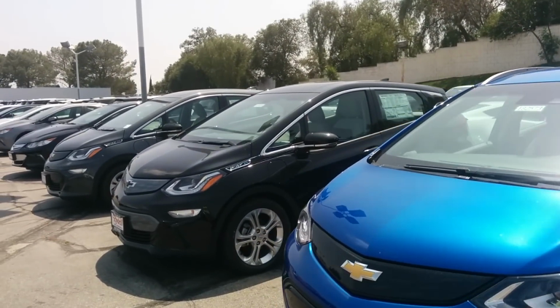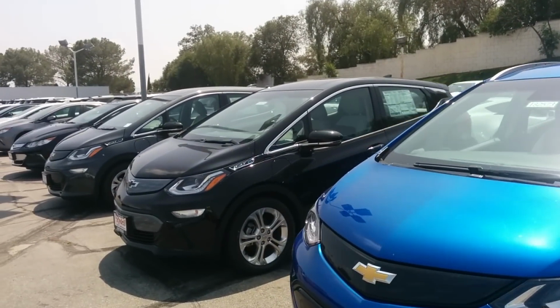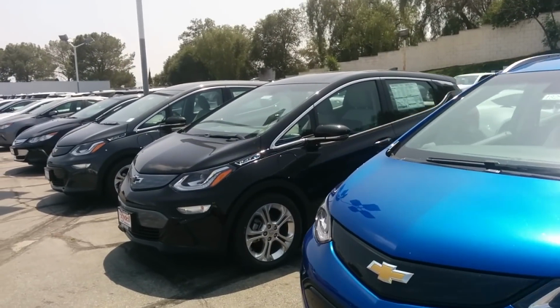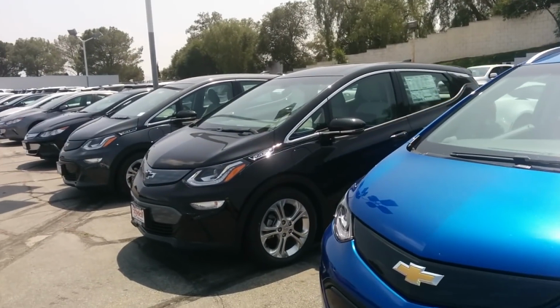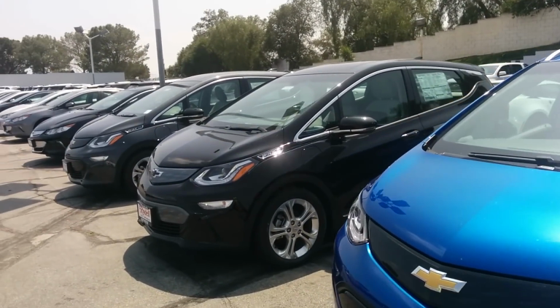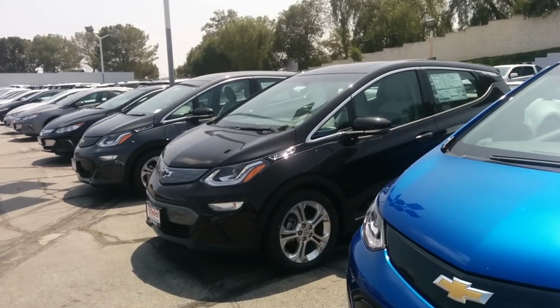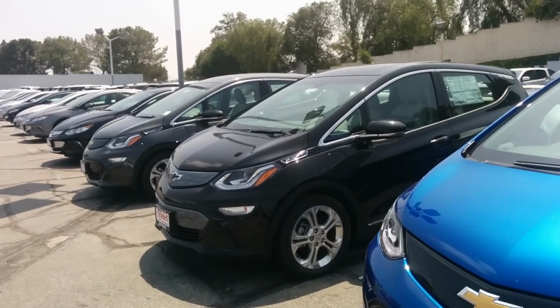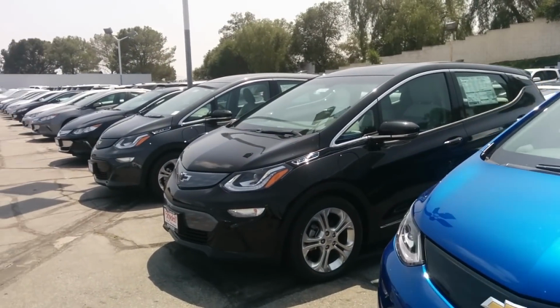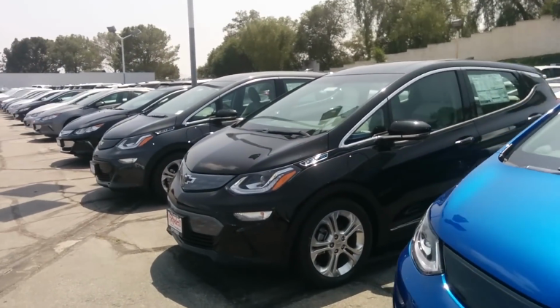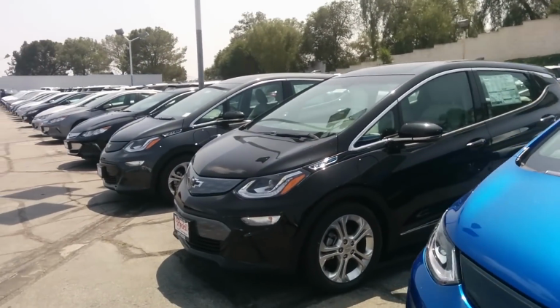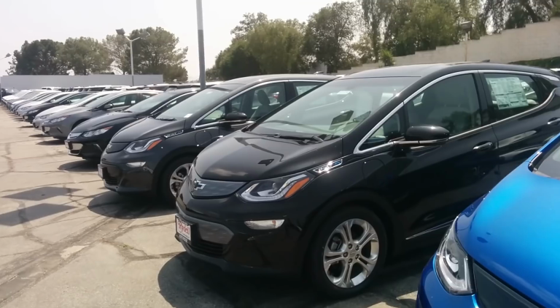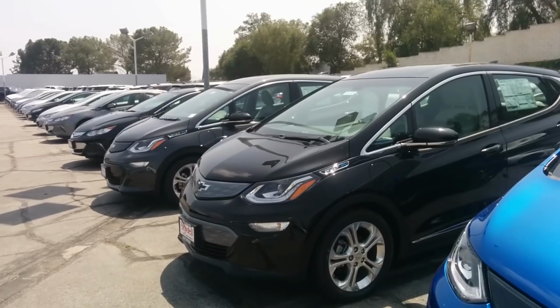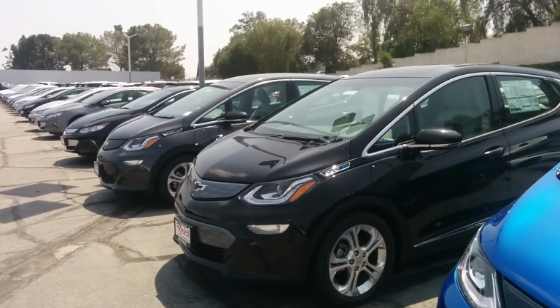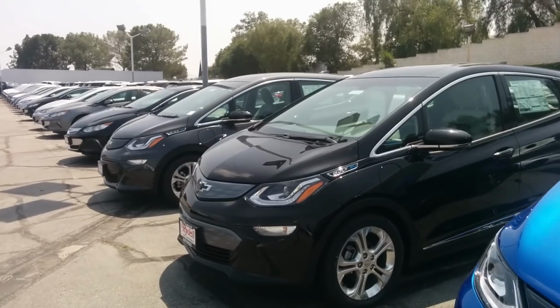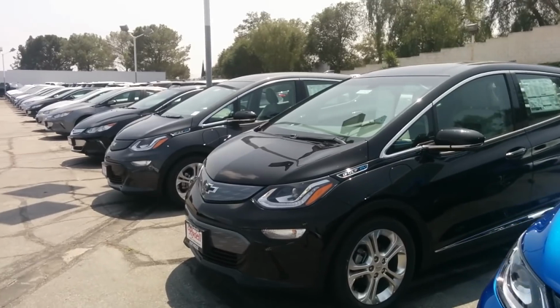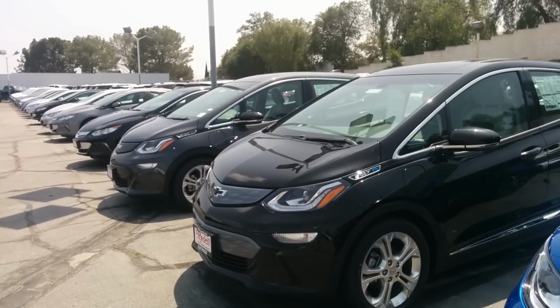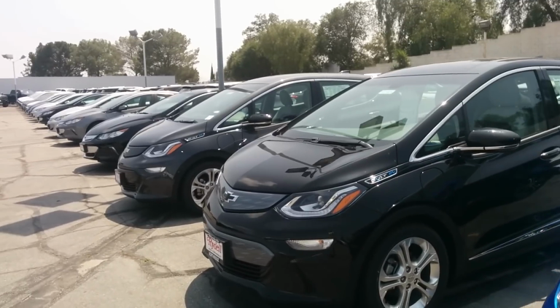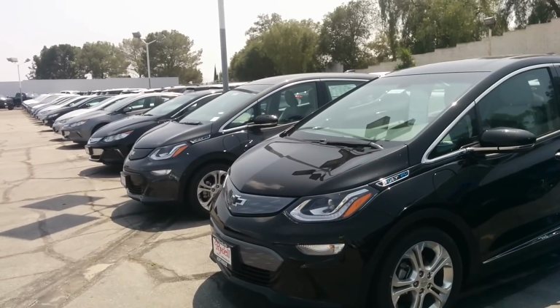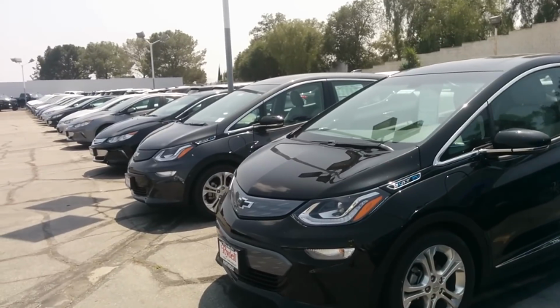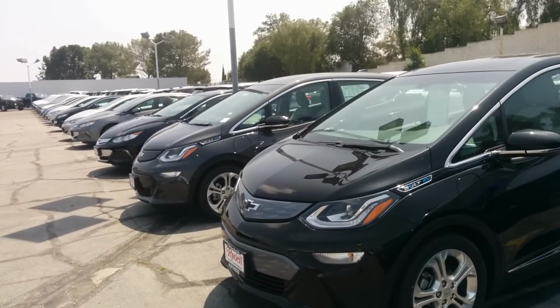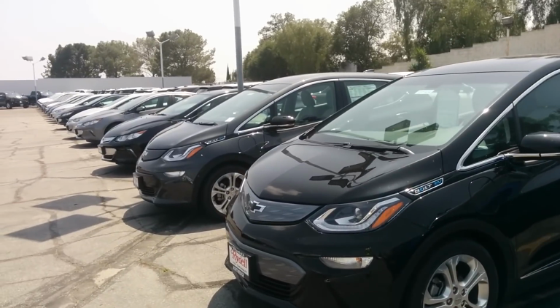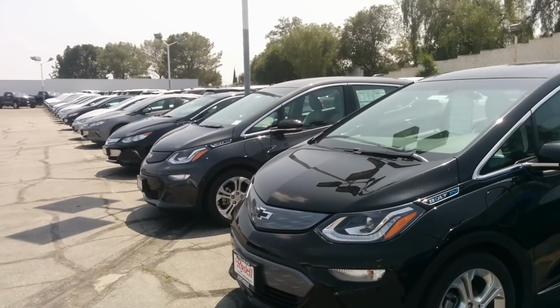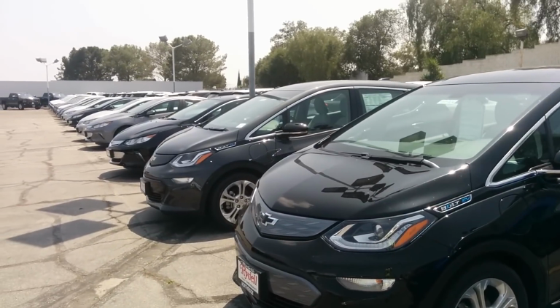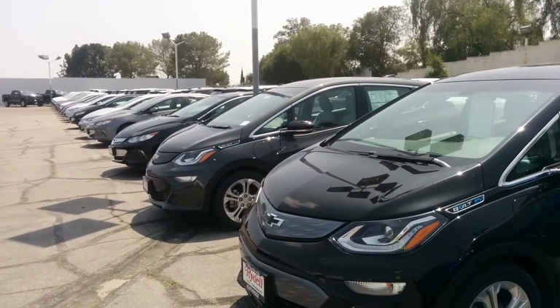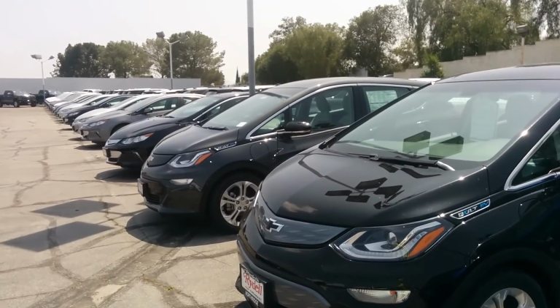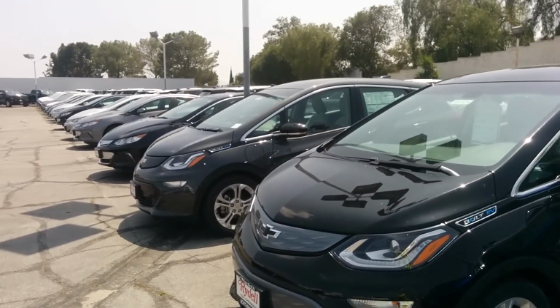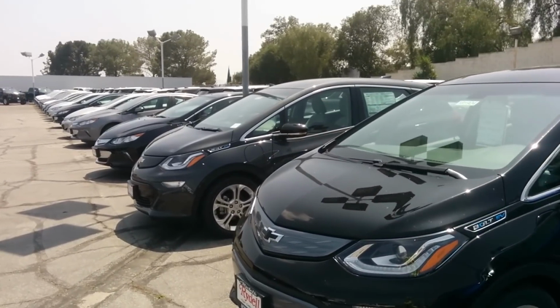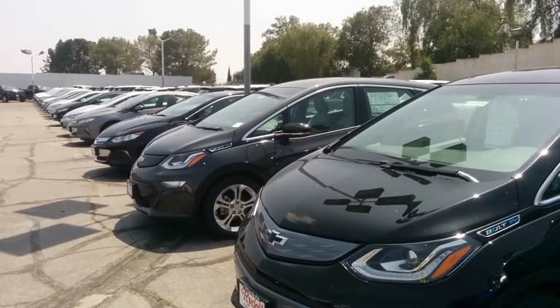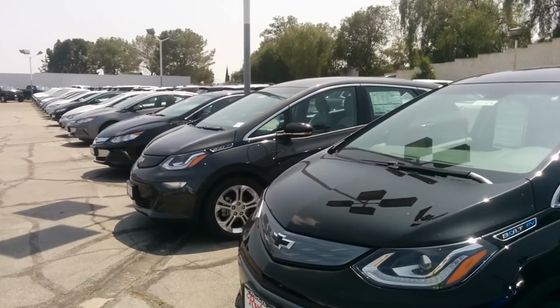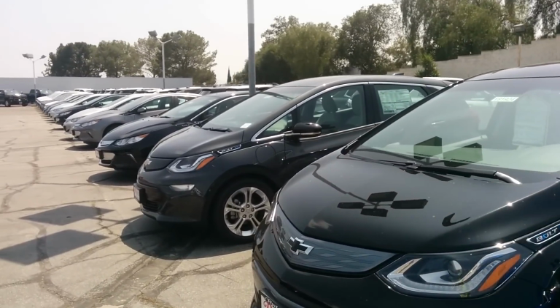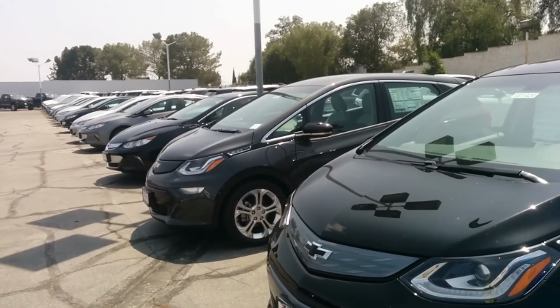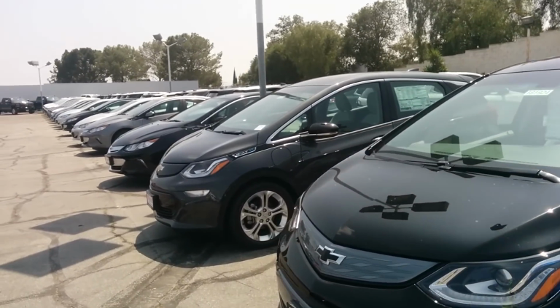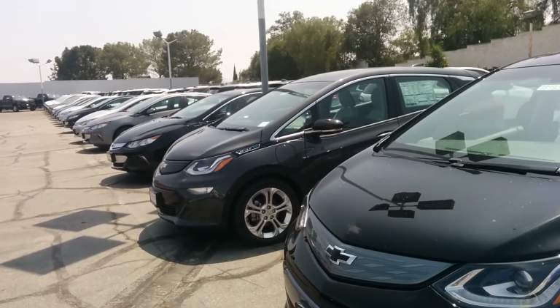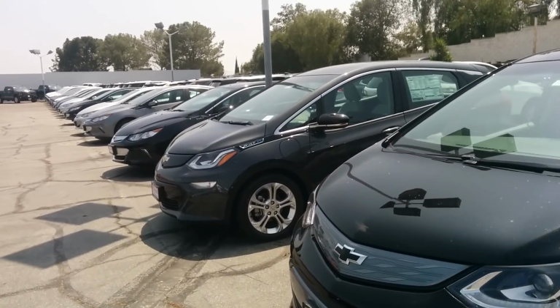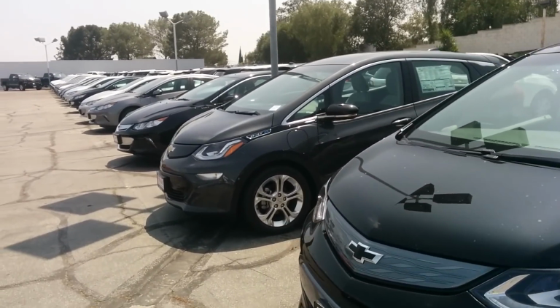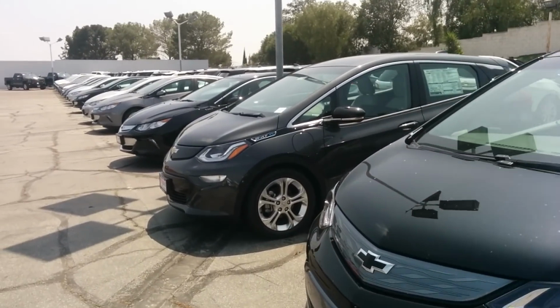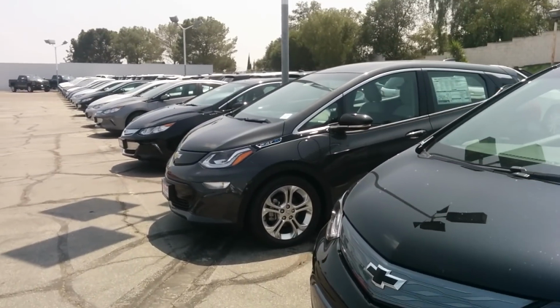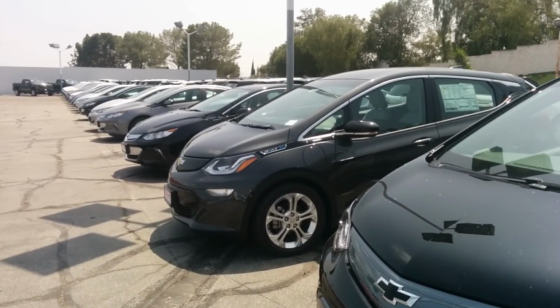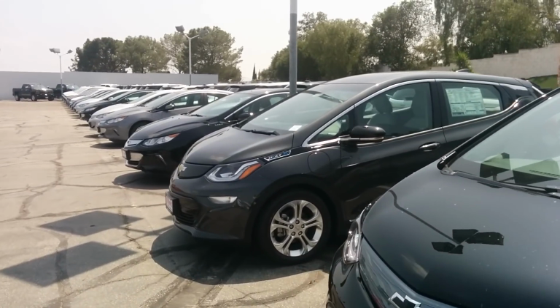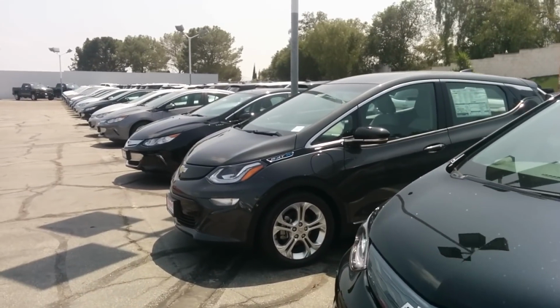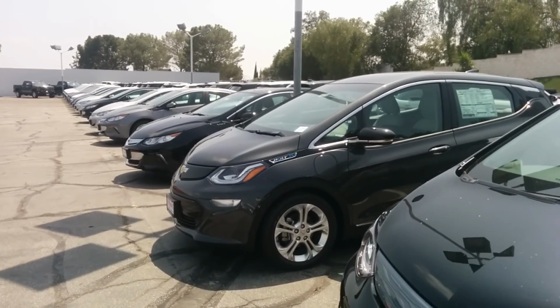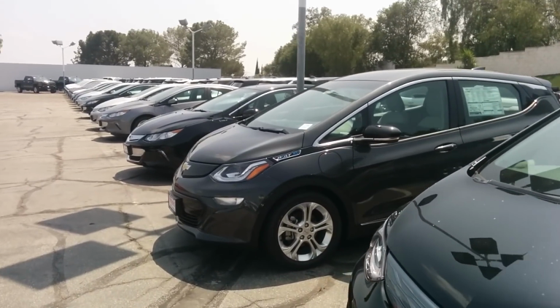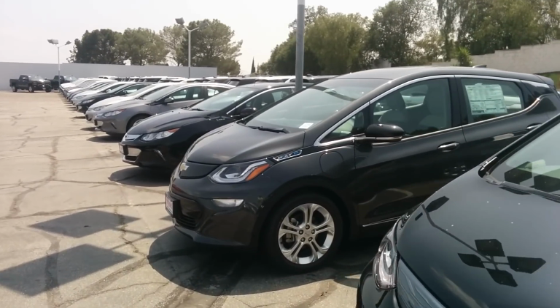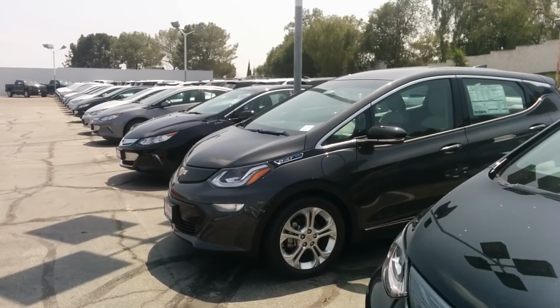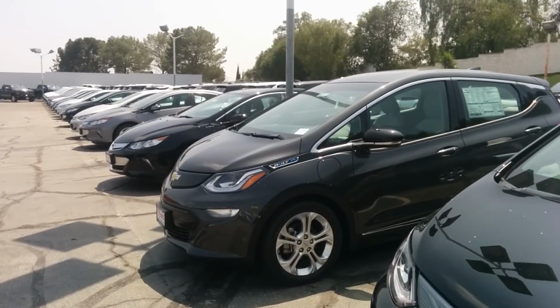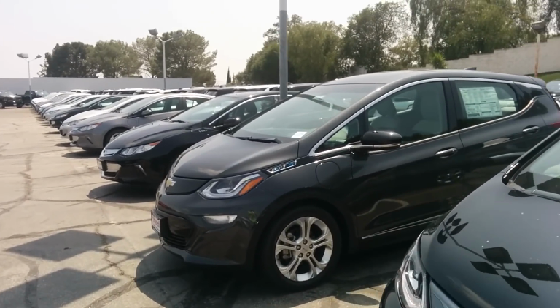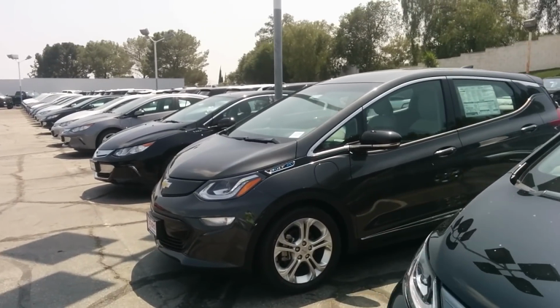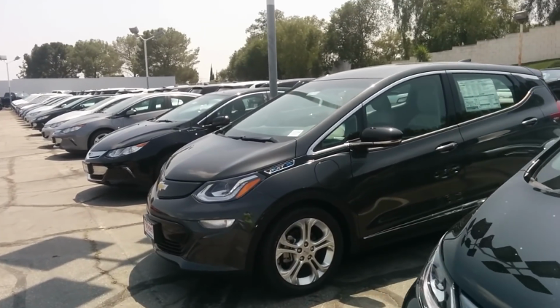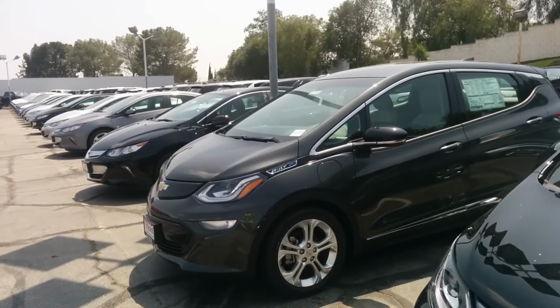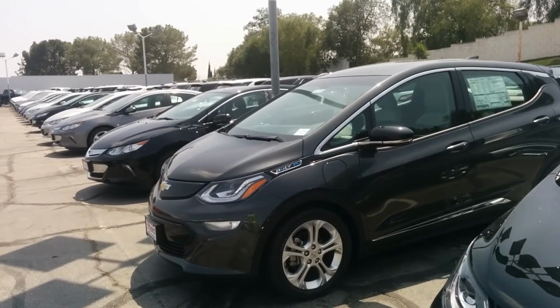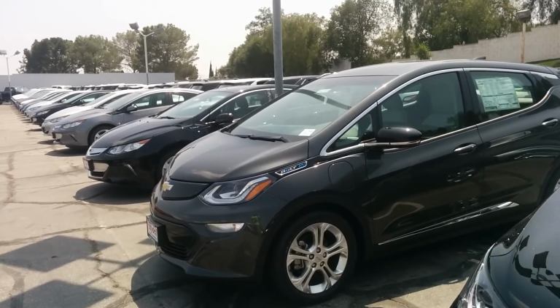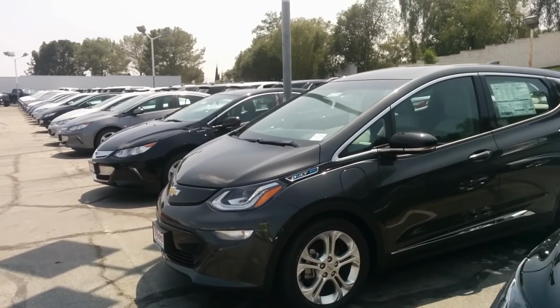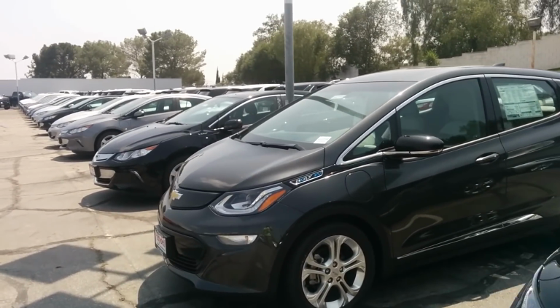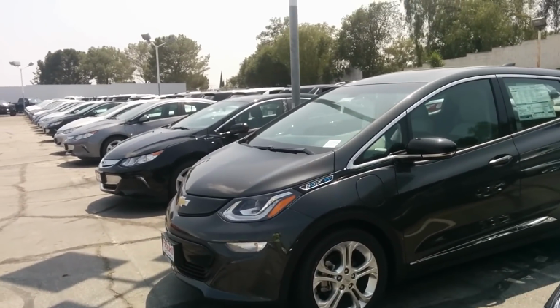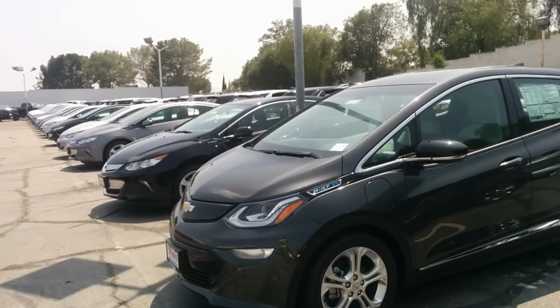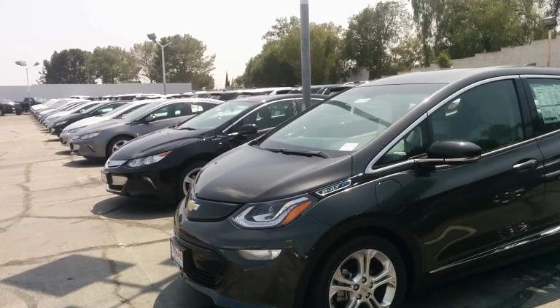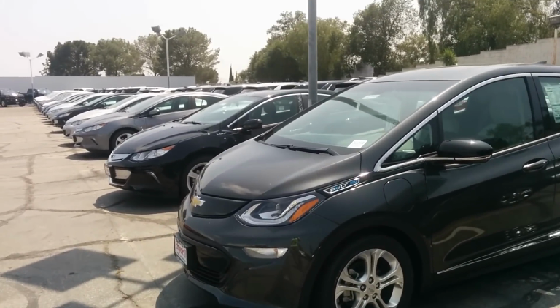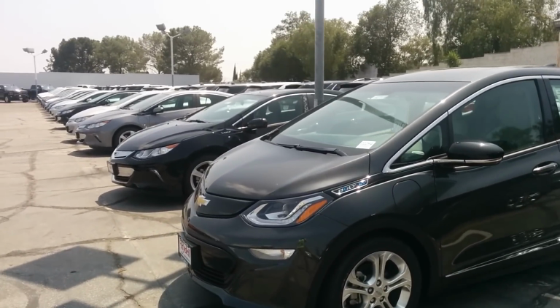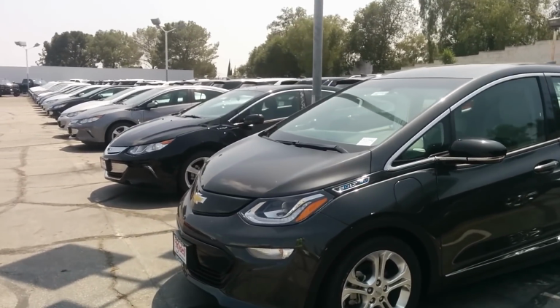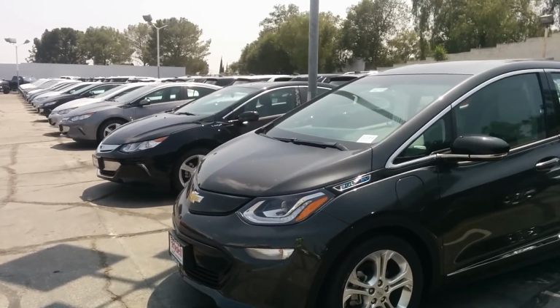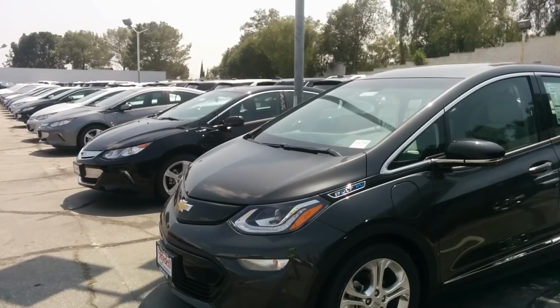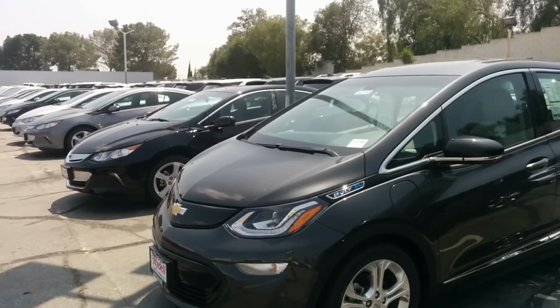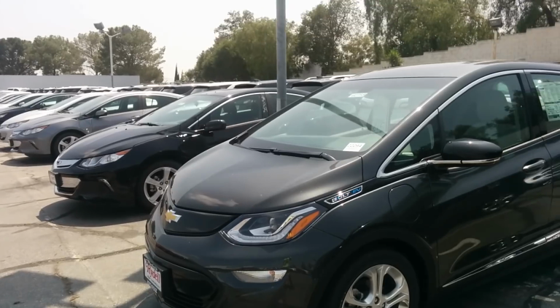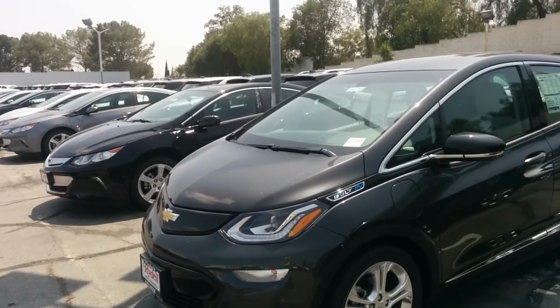I'm just going to walk you through how it goes and in the meantime, look at some other Bolt EVs that are on the lot.